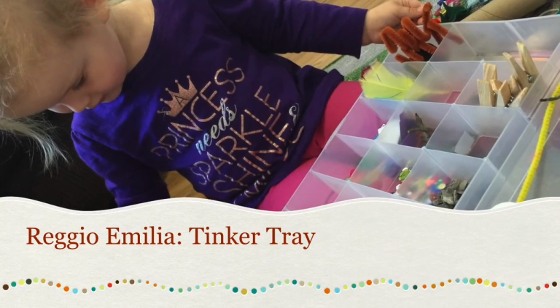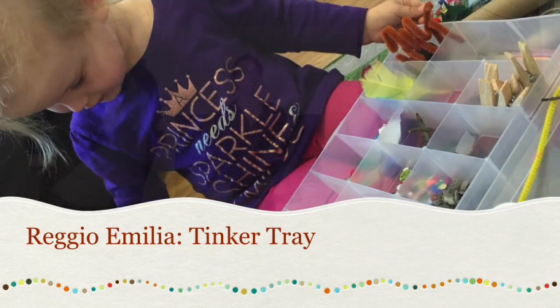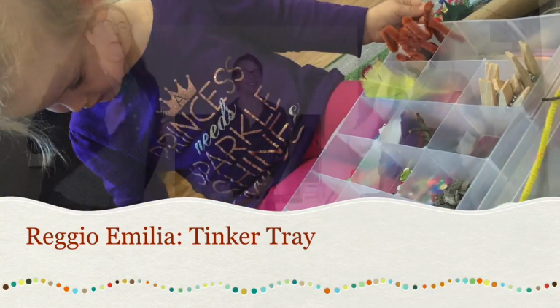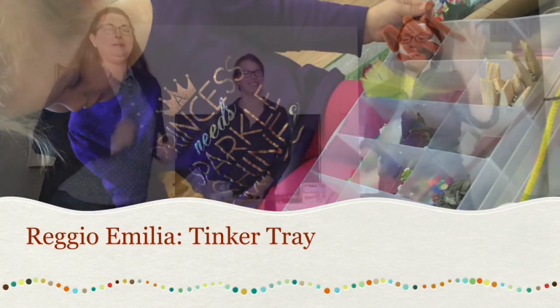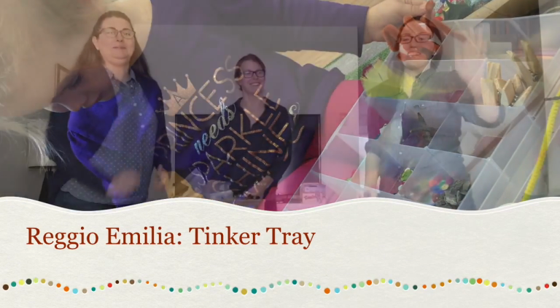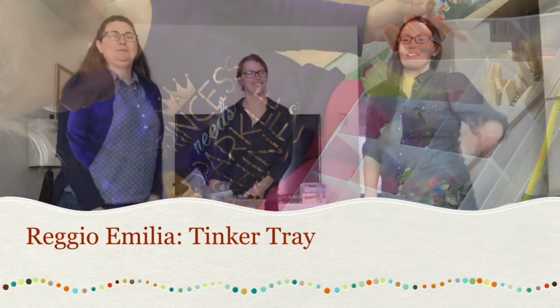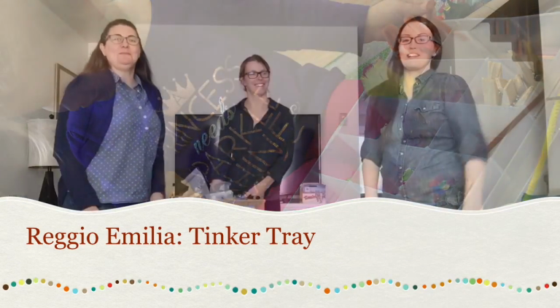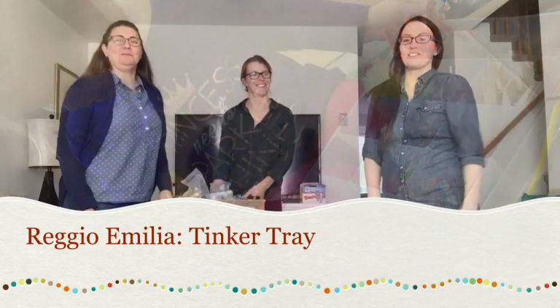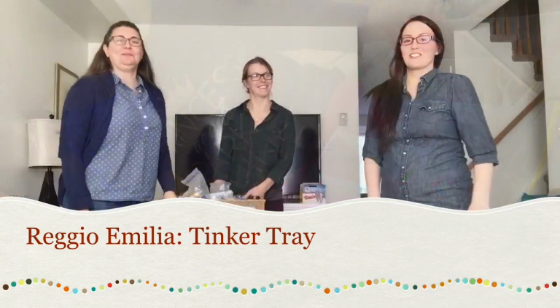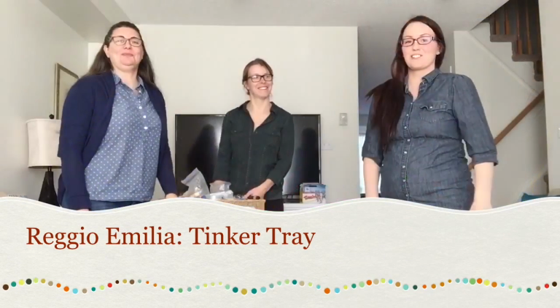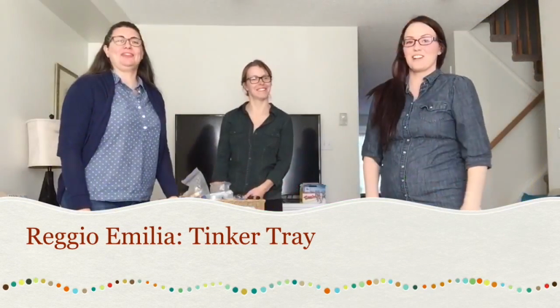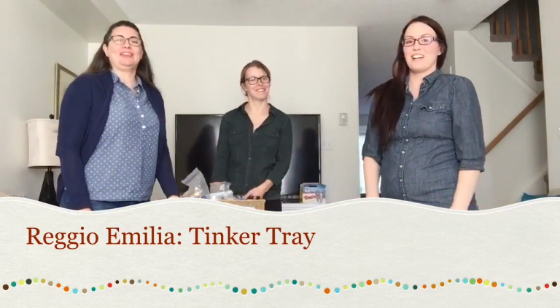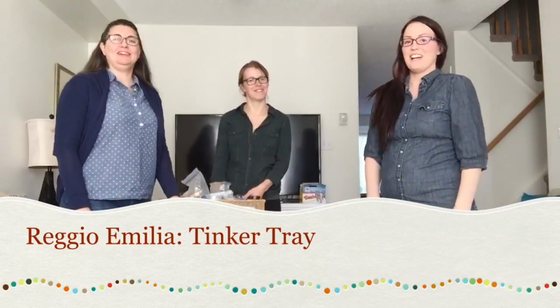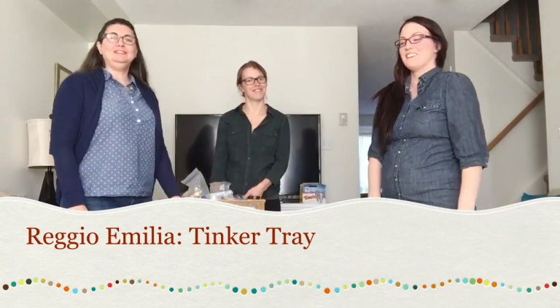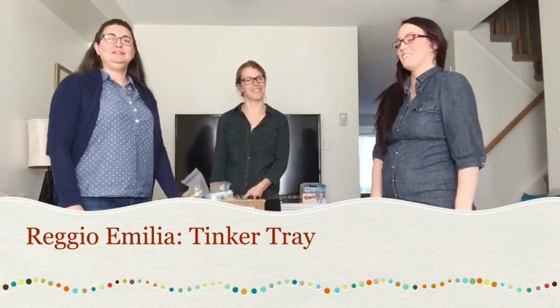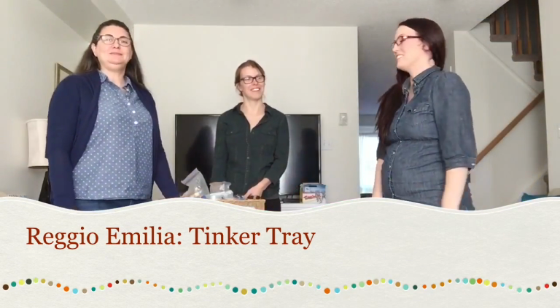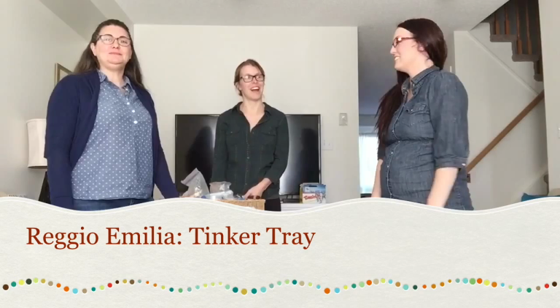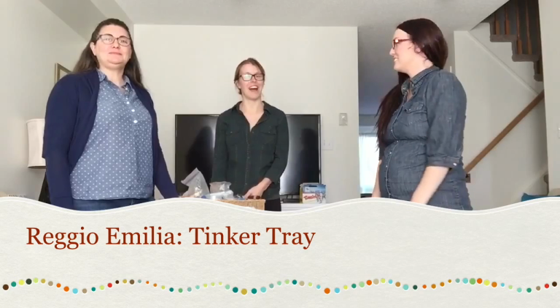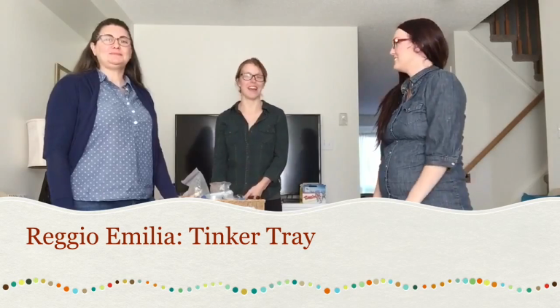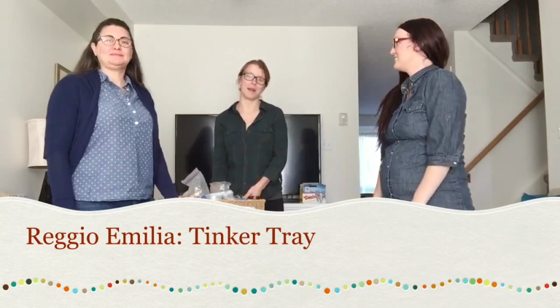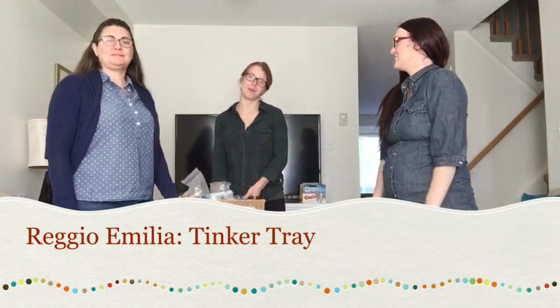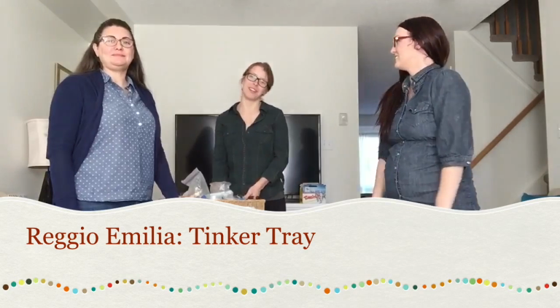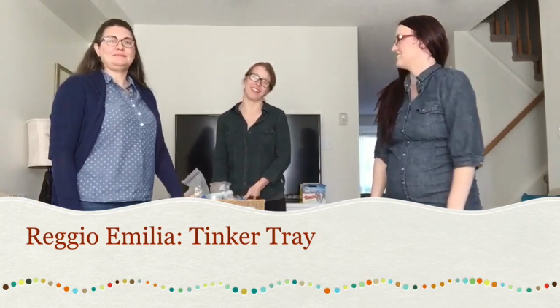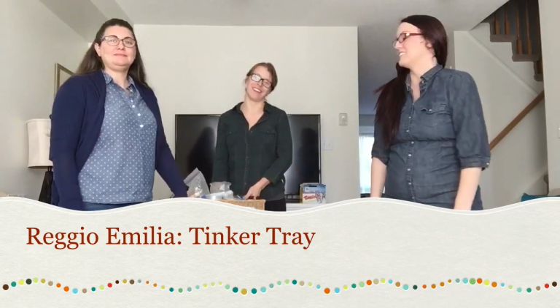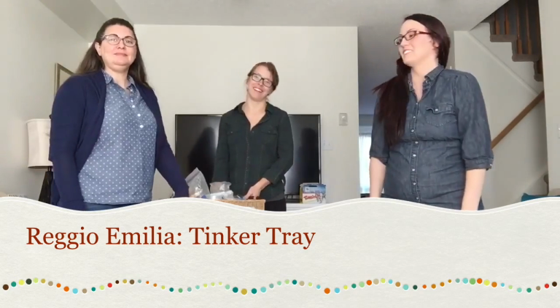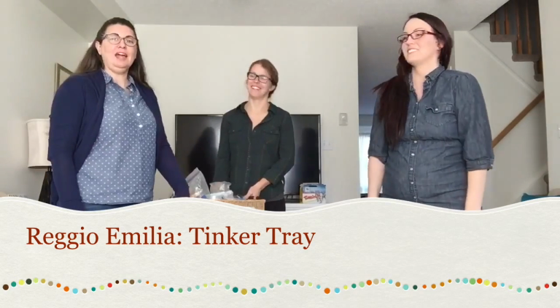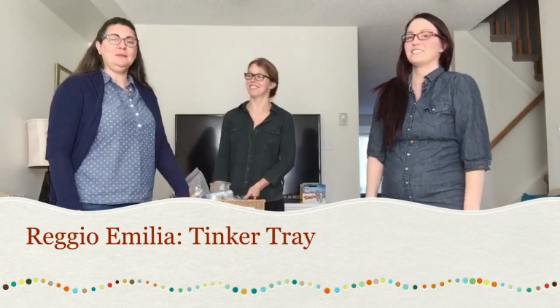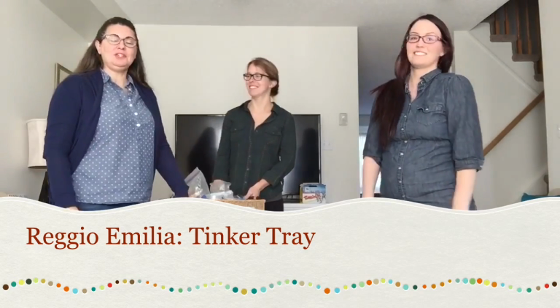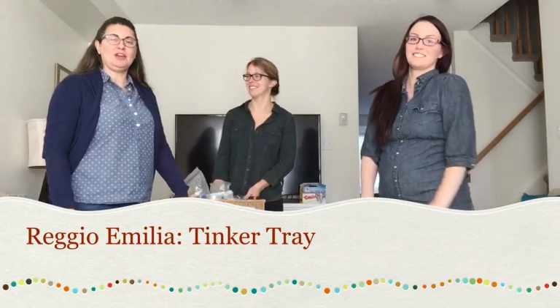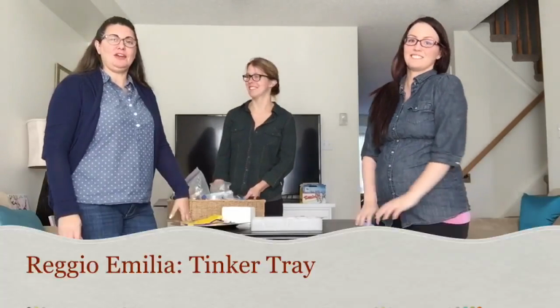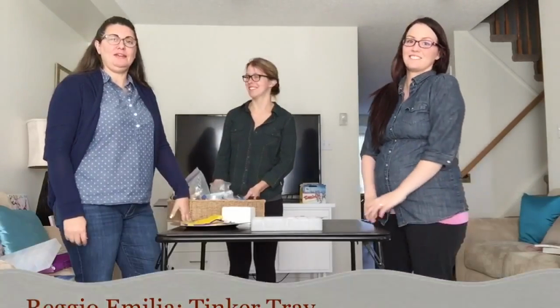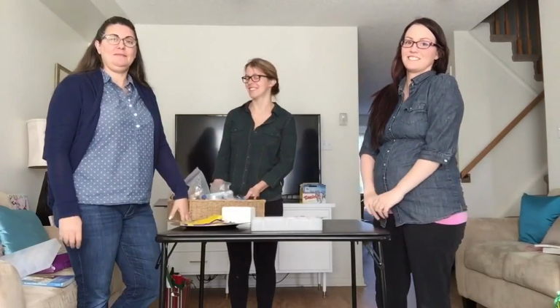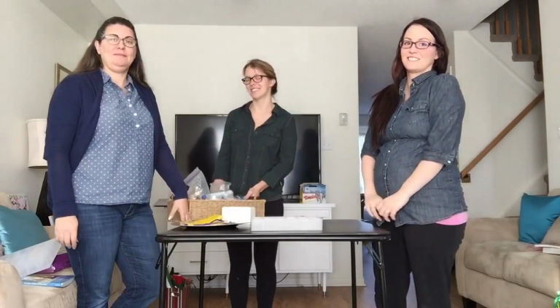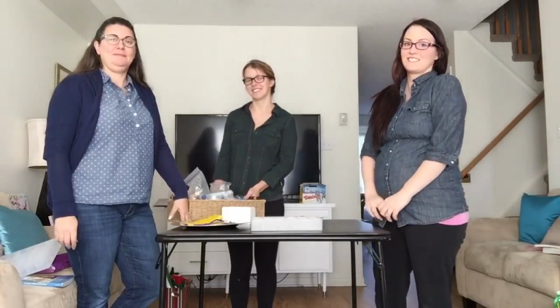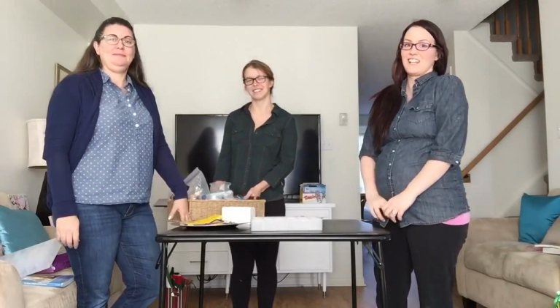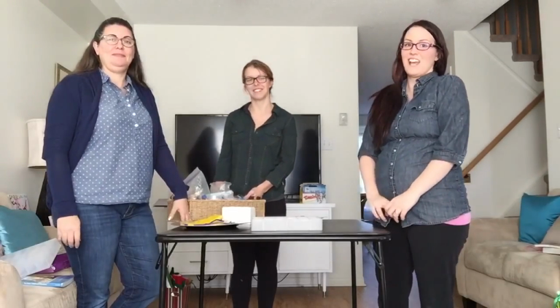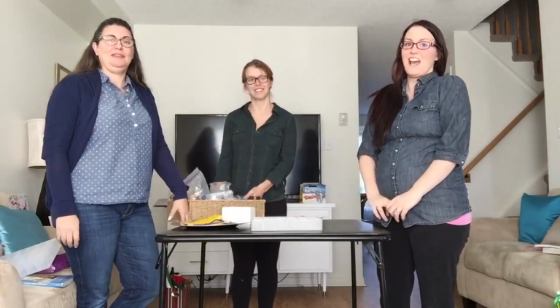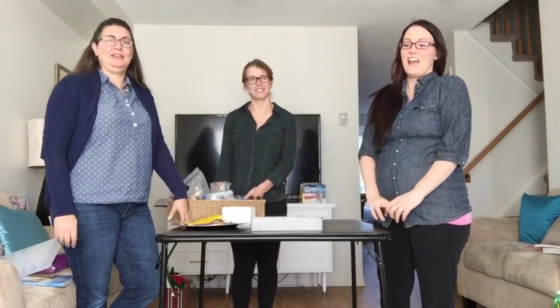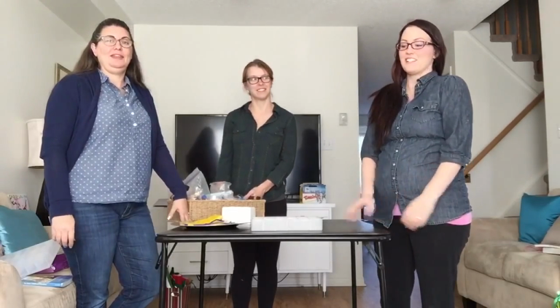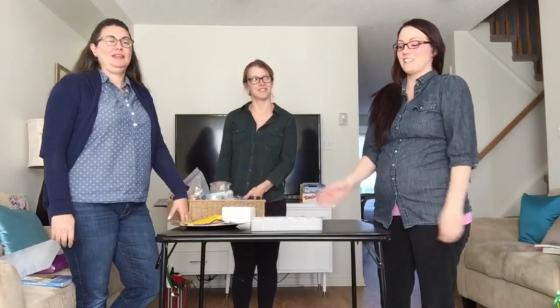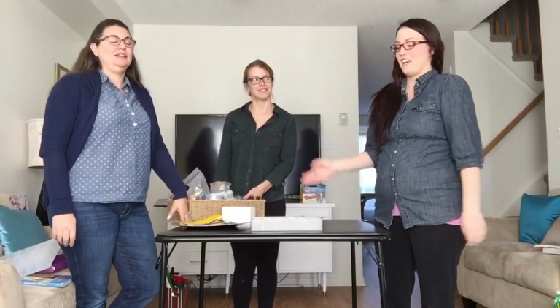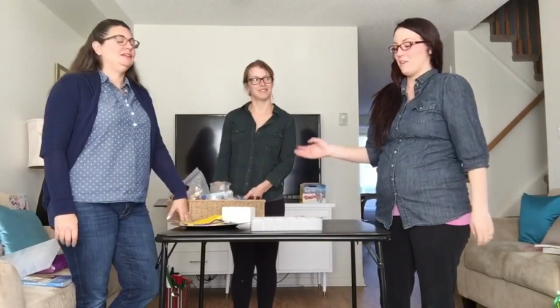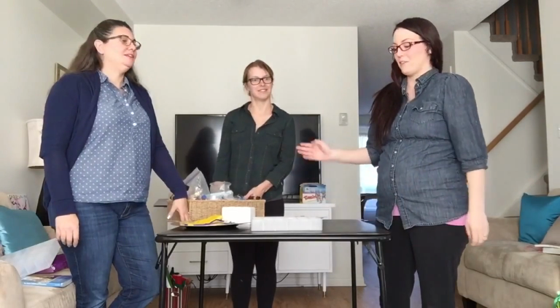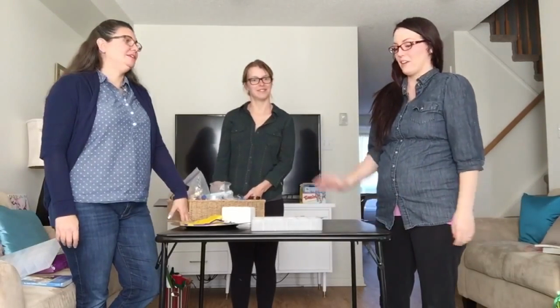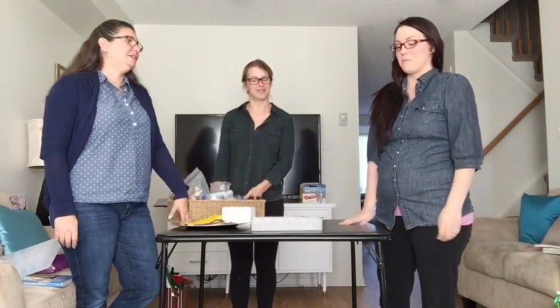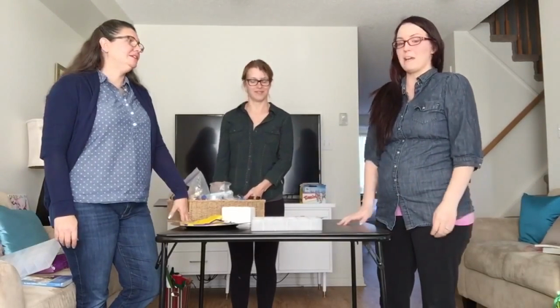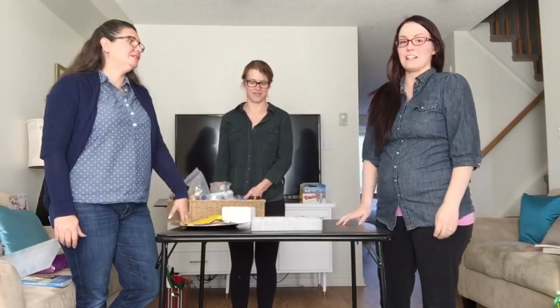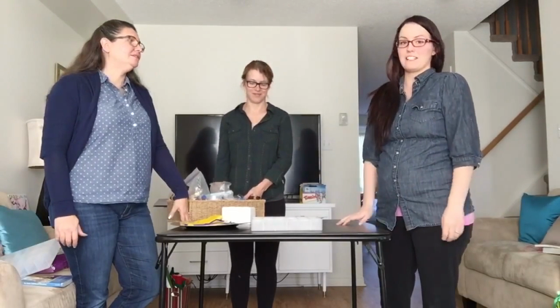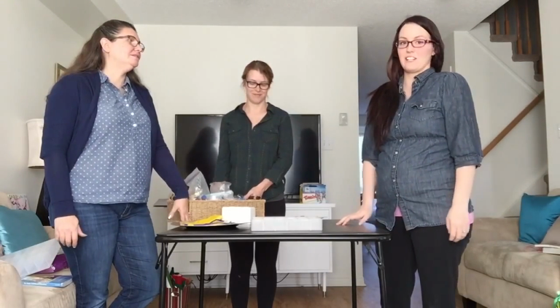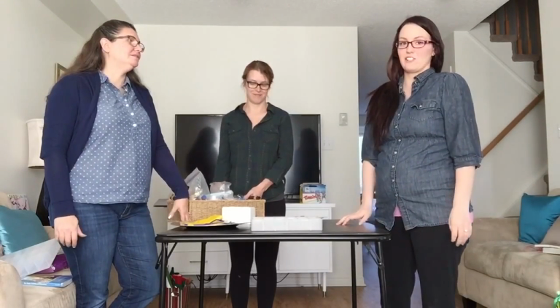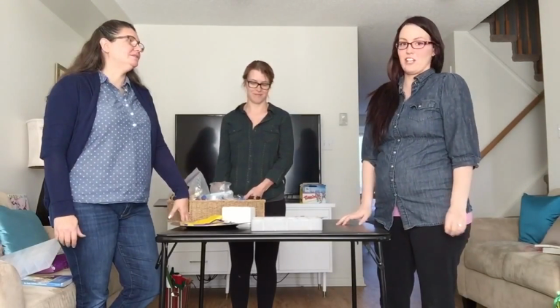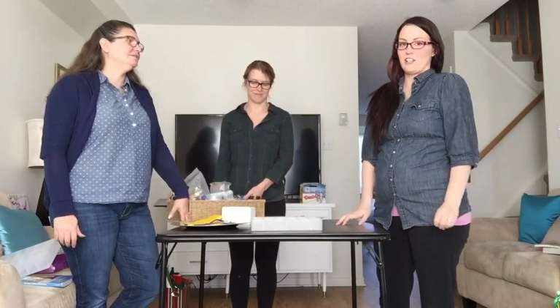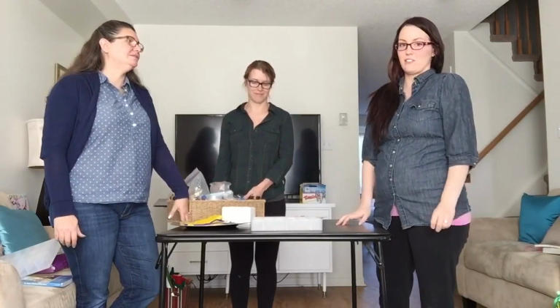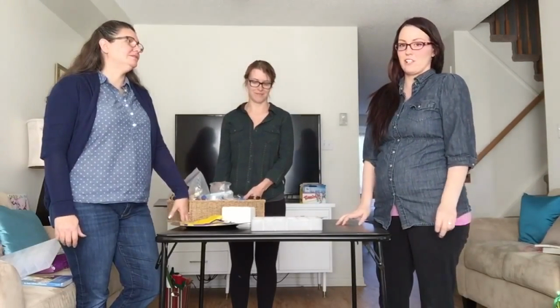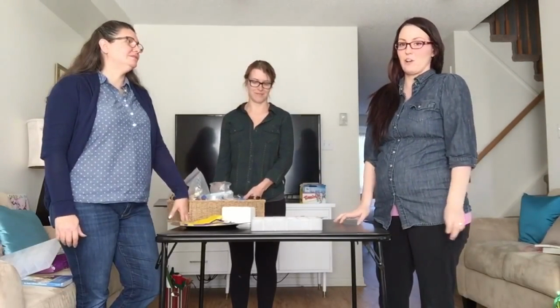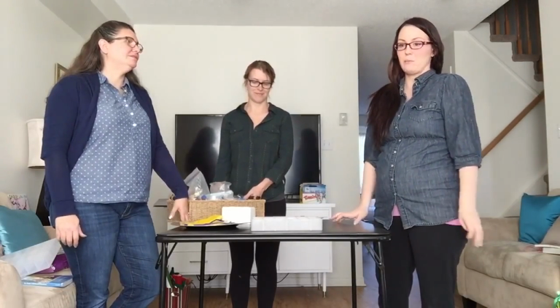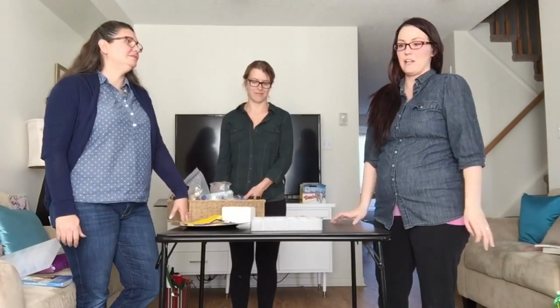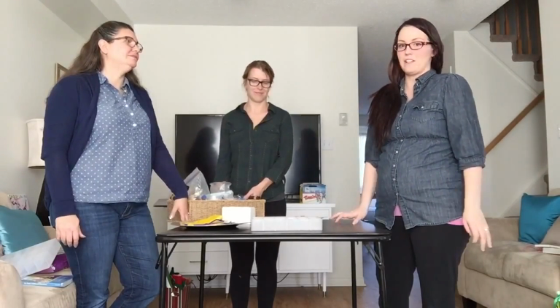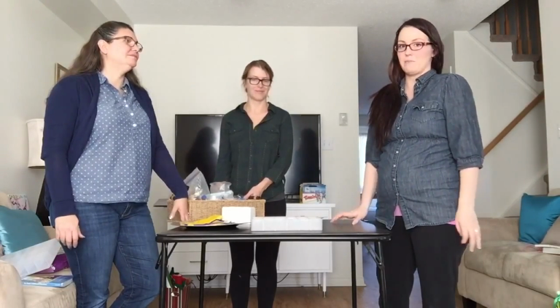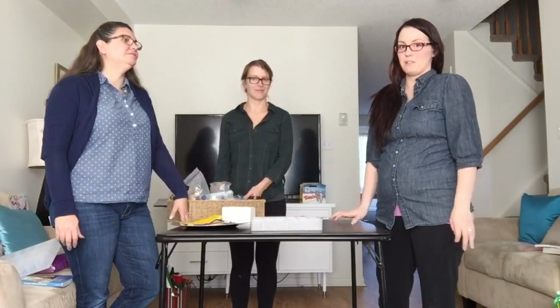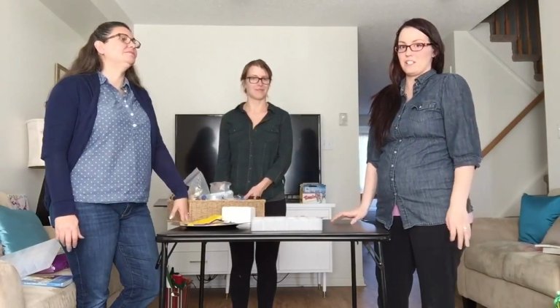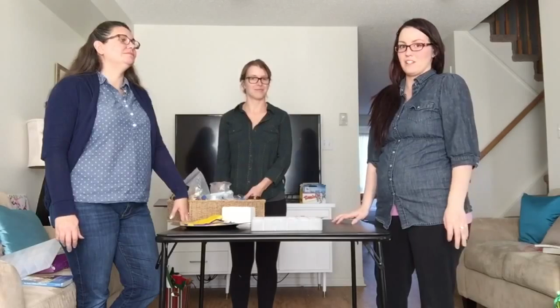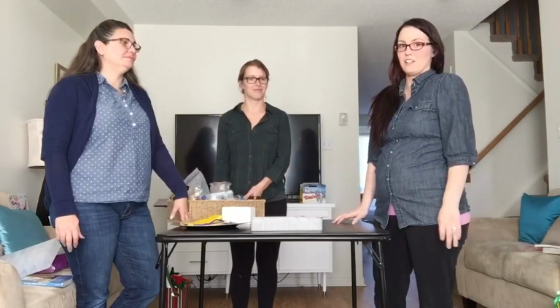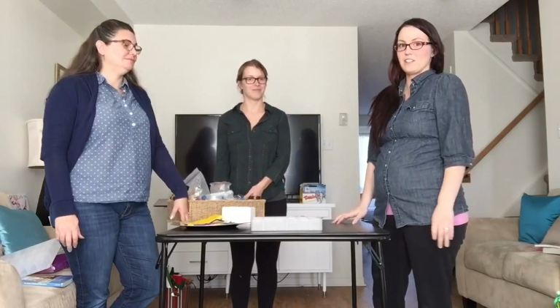Hi there, my name is Victoria. Hi, I'm Elana. I'm Sherry. And today we're going to make a tinker tray using open-ended materials.